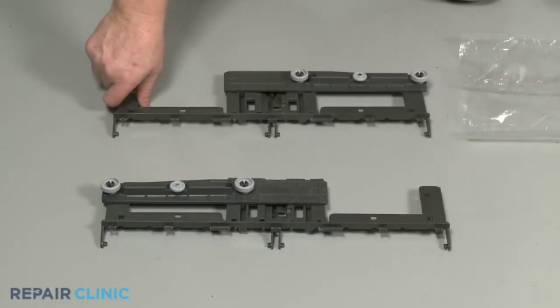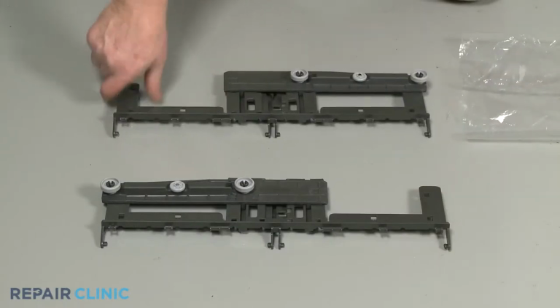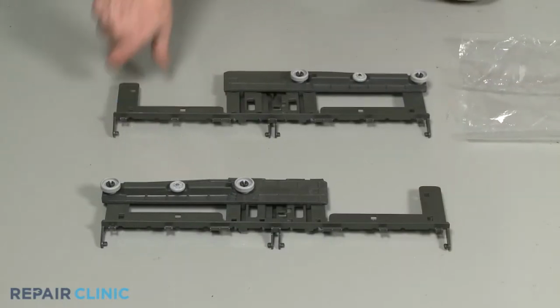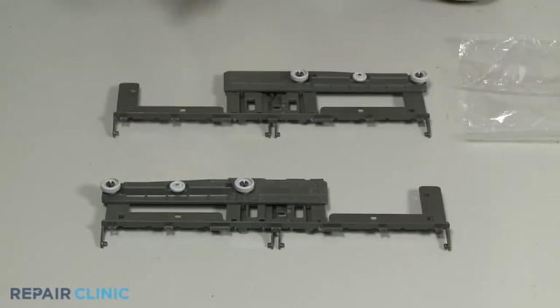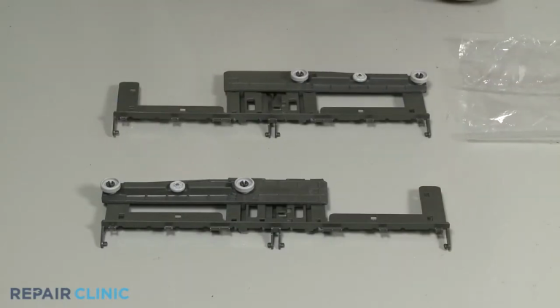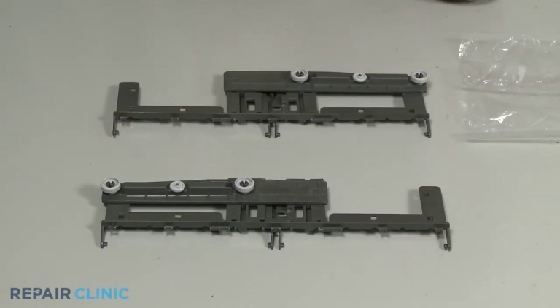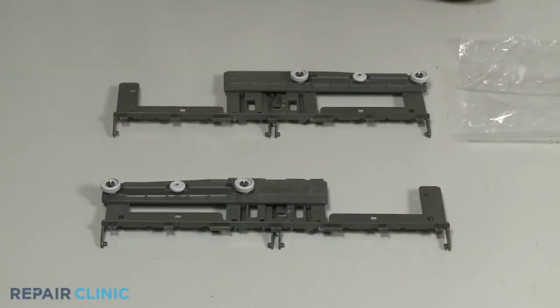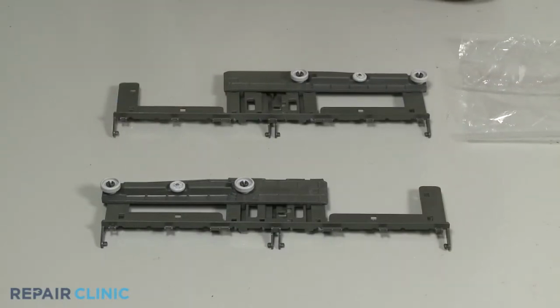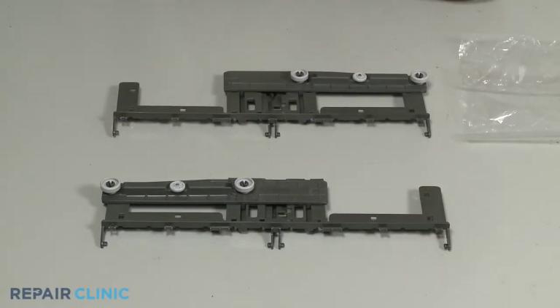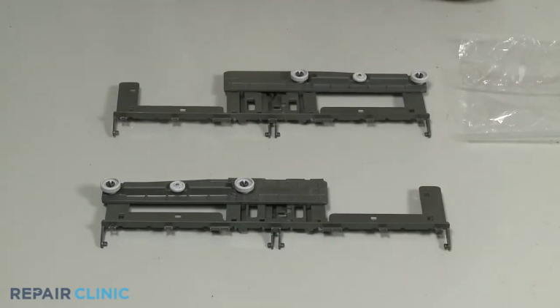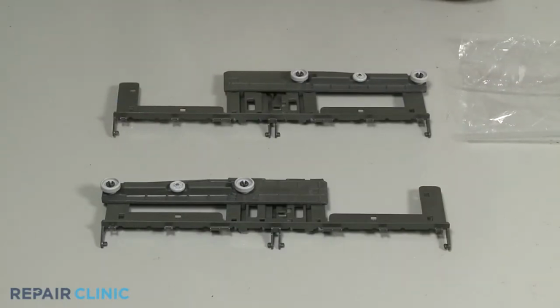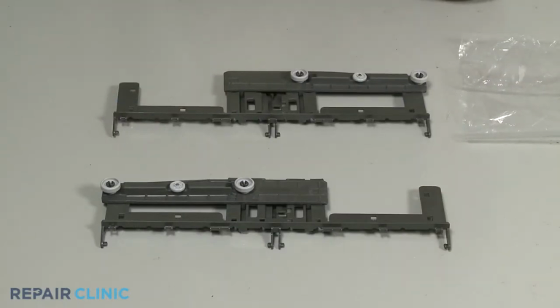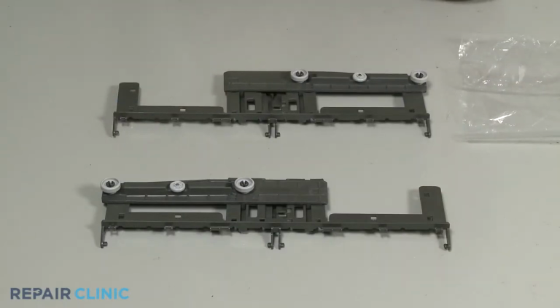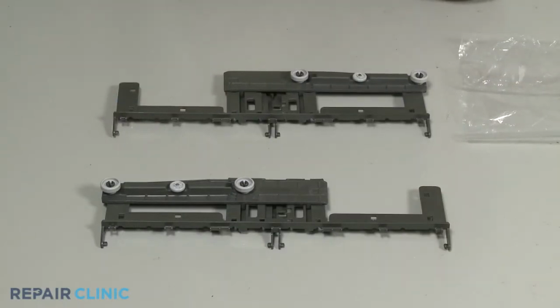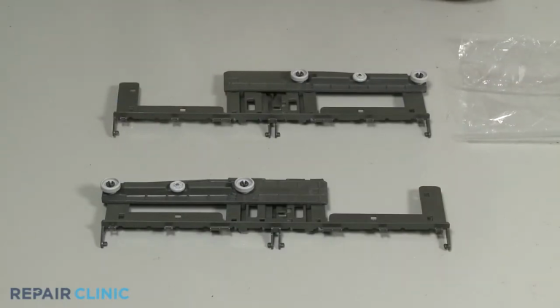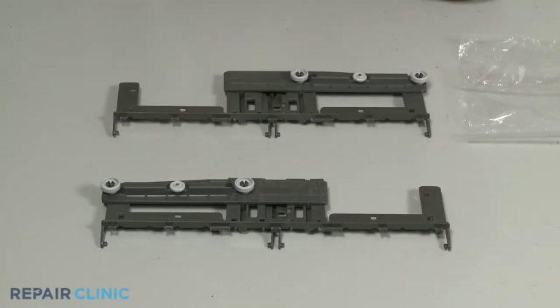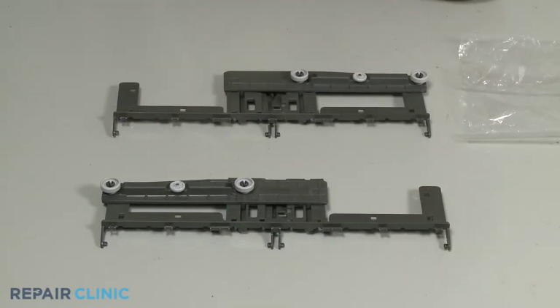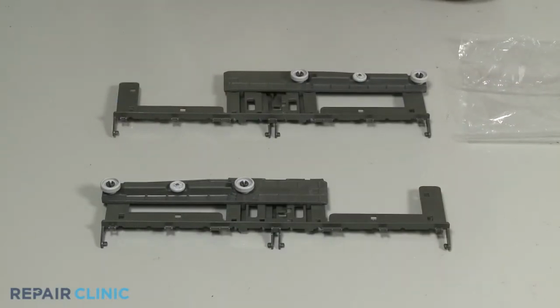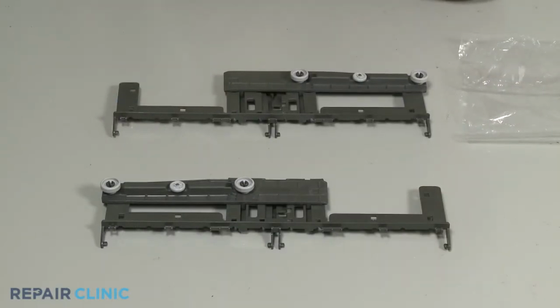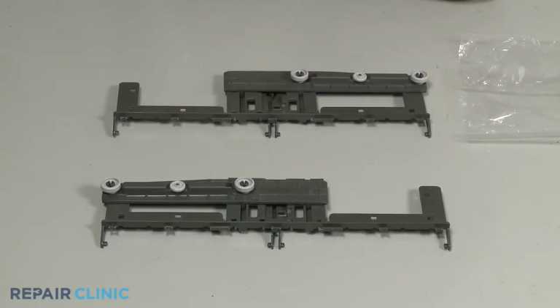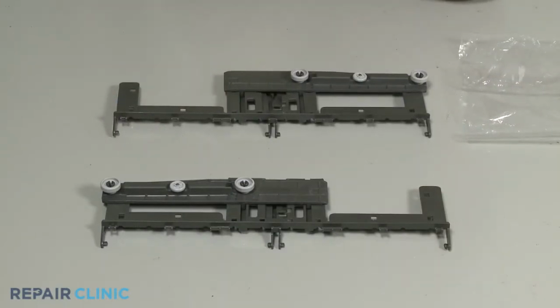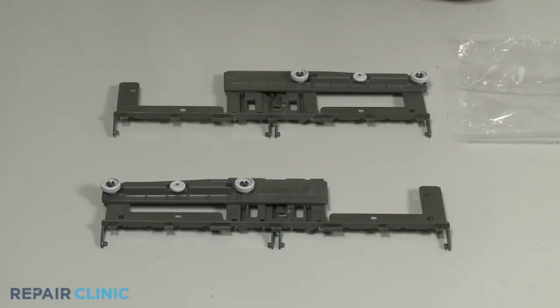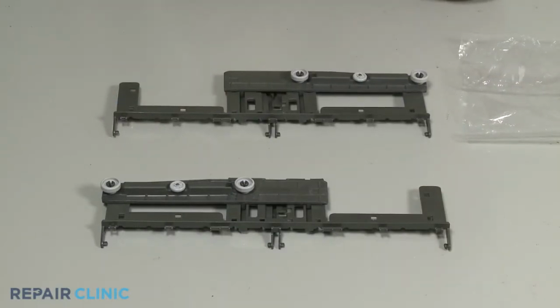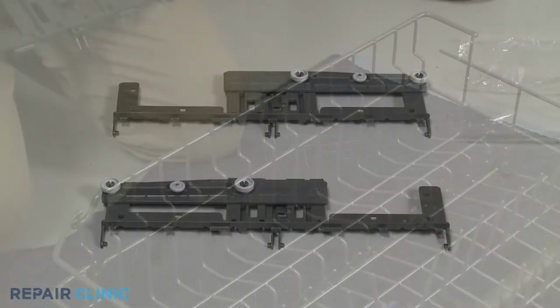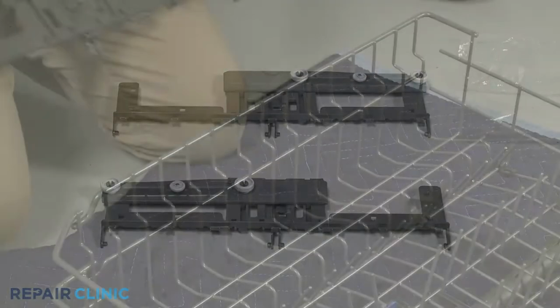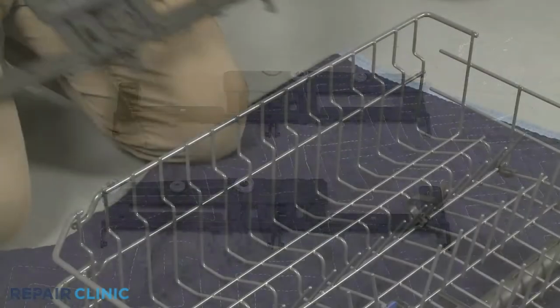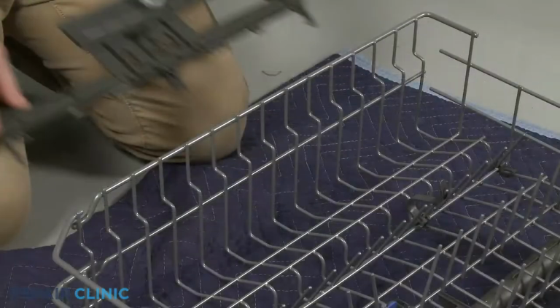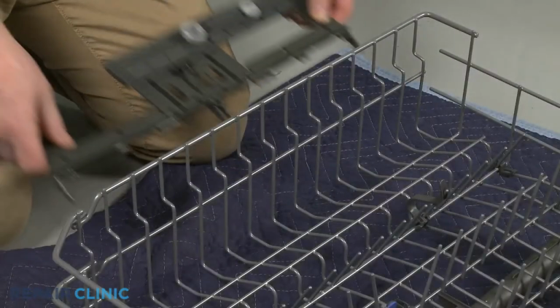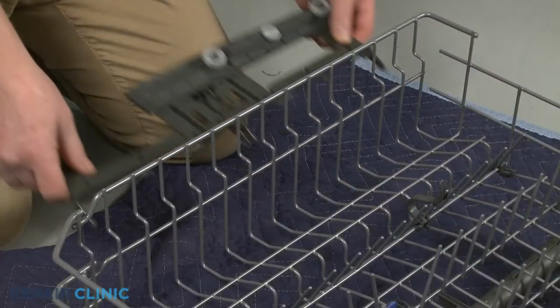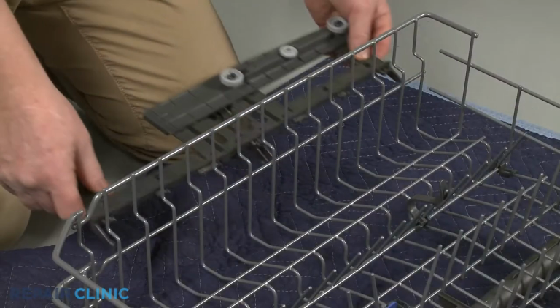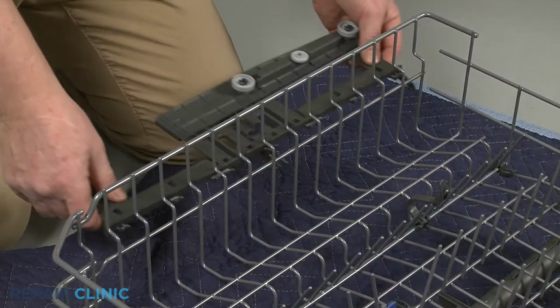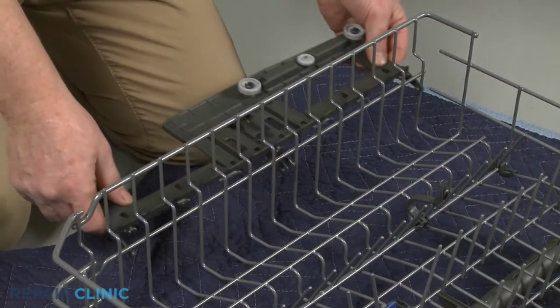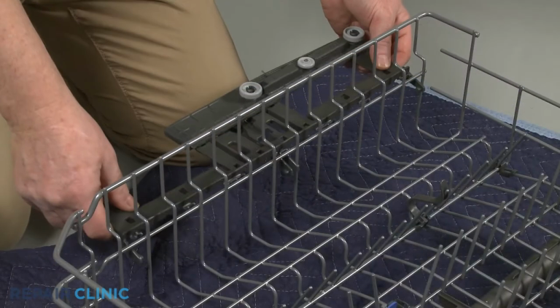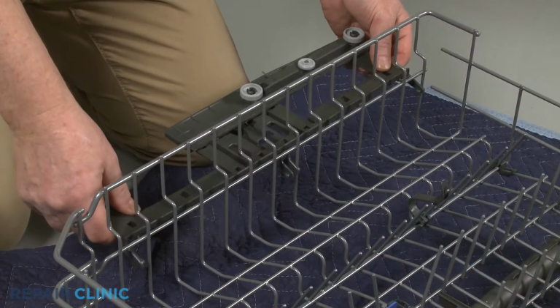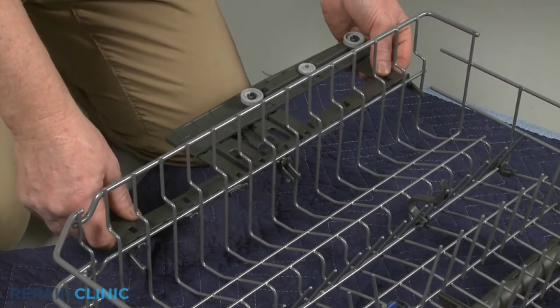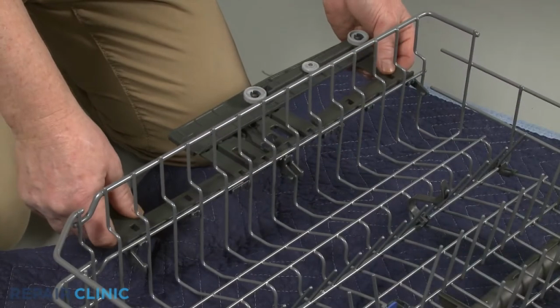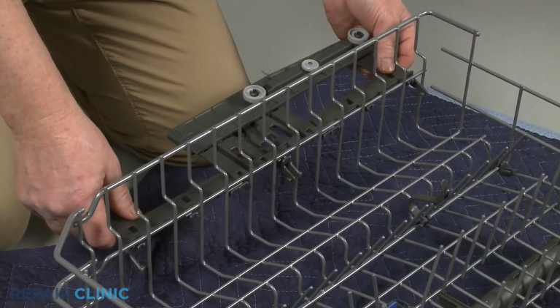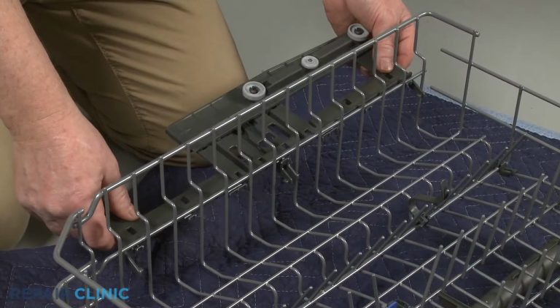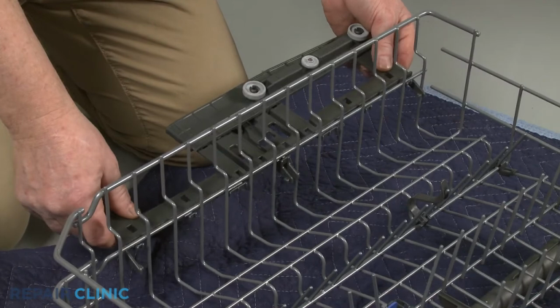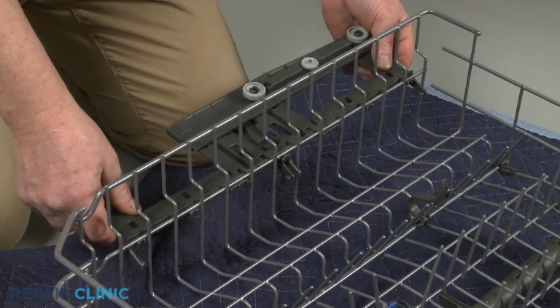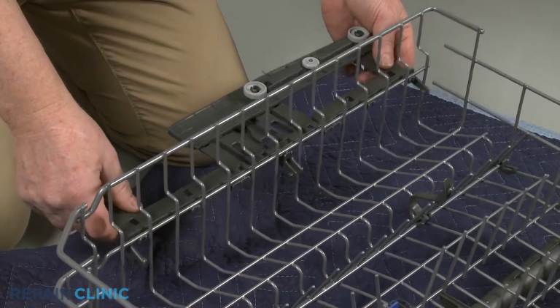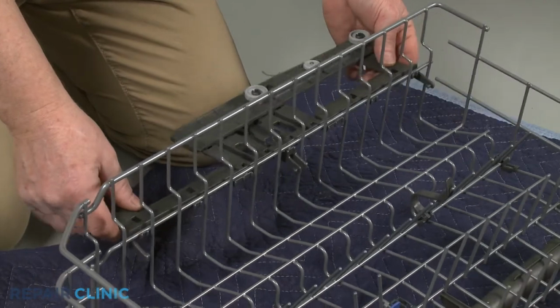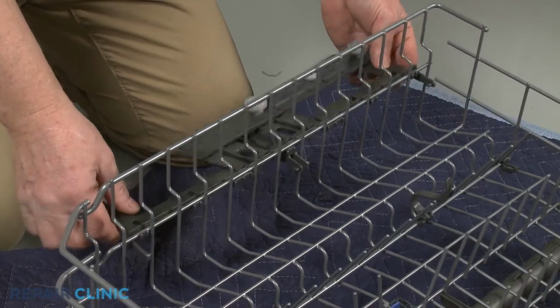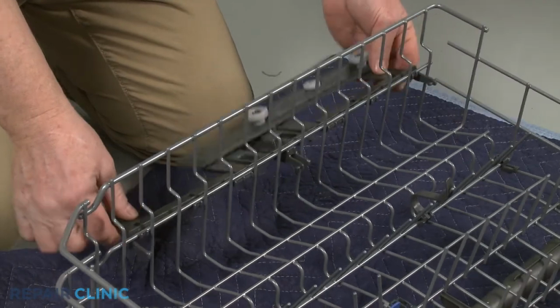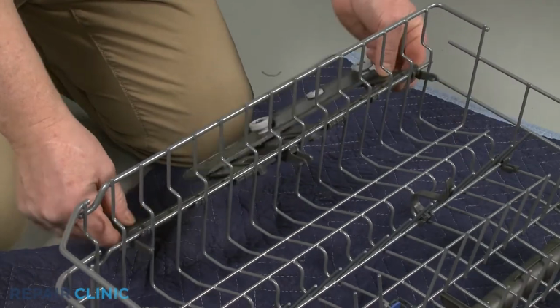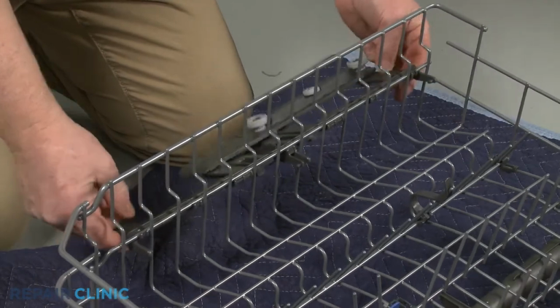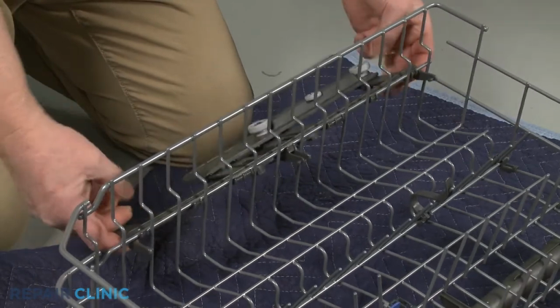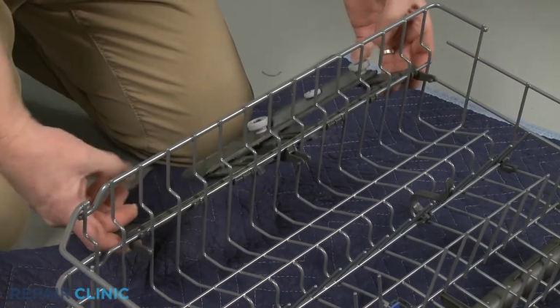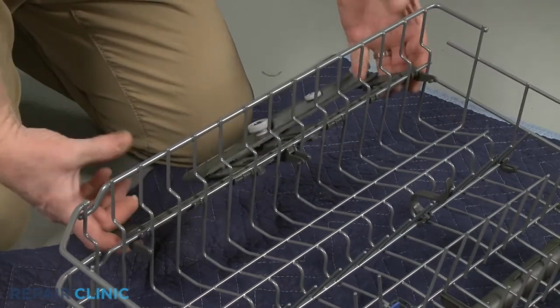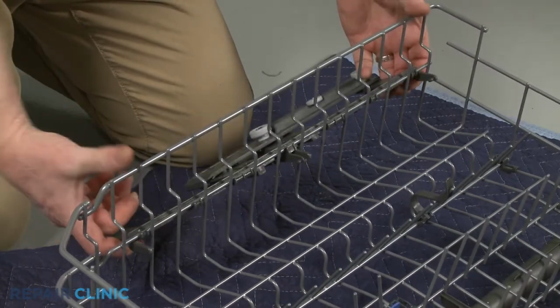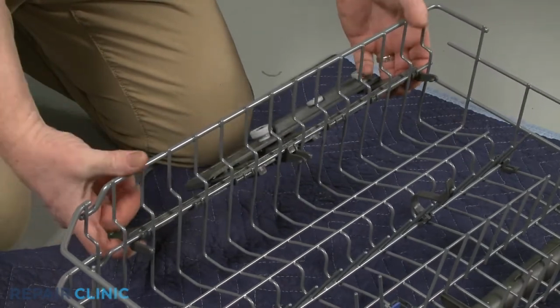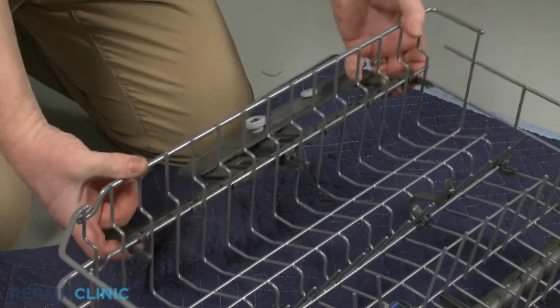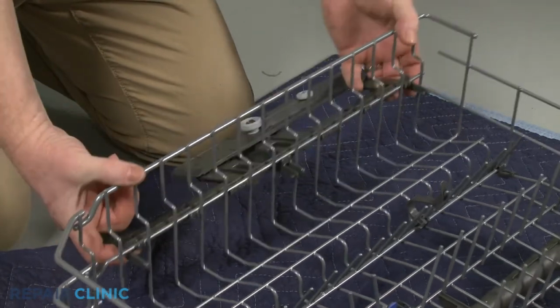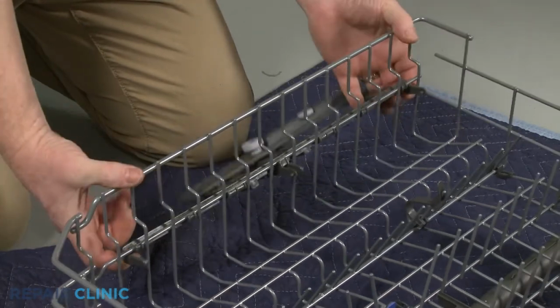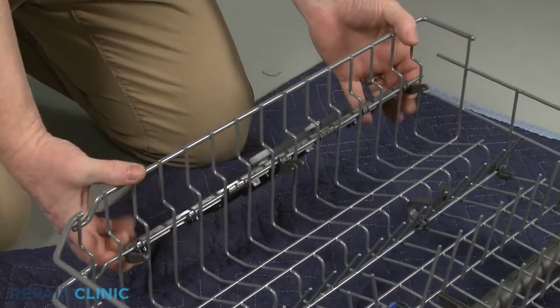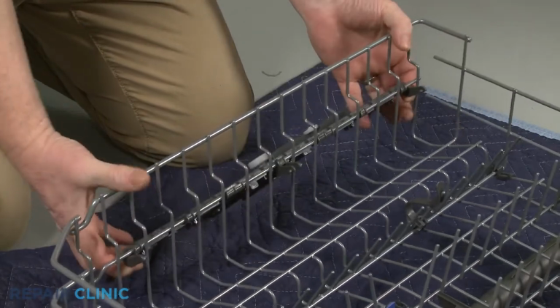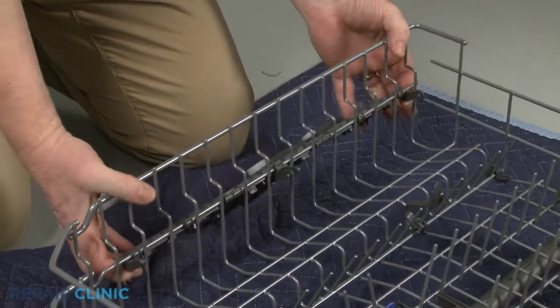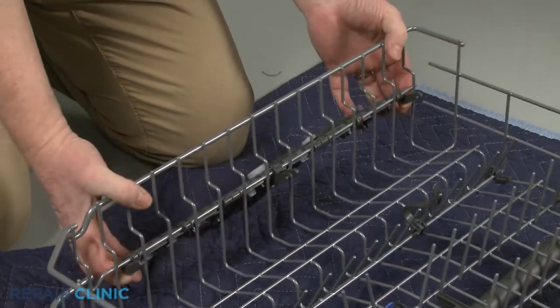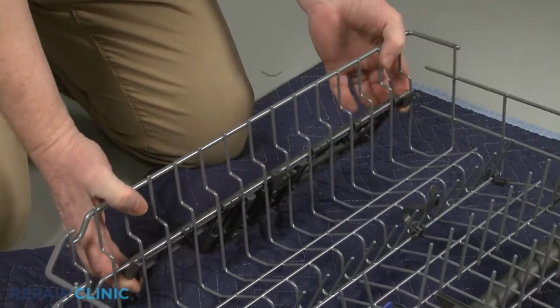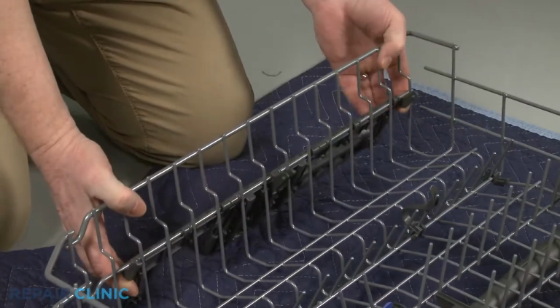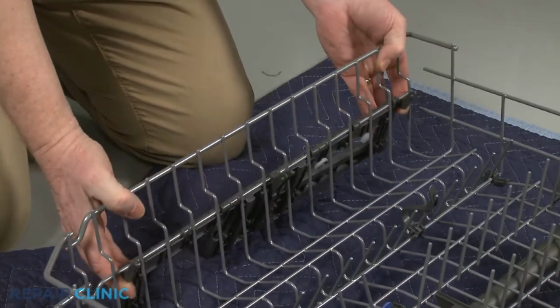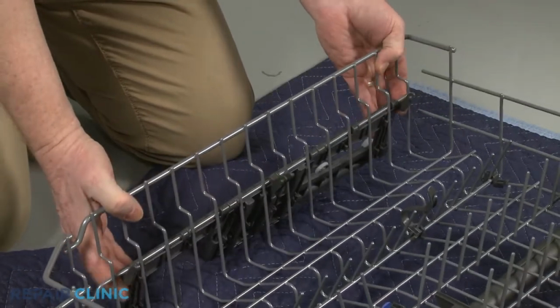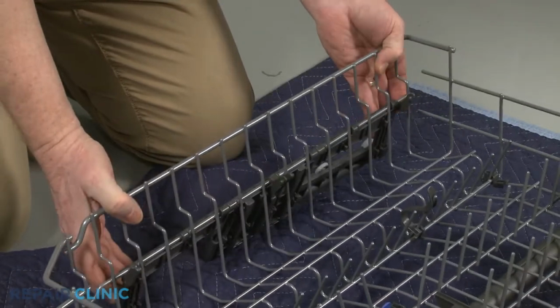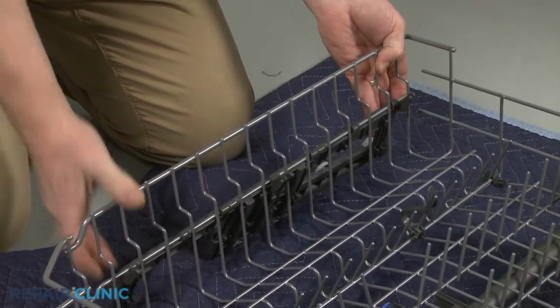Install the new upper dish rack adjustment assemblies by hooking the top portion onto the rack, then snap the lower portion into place.